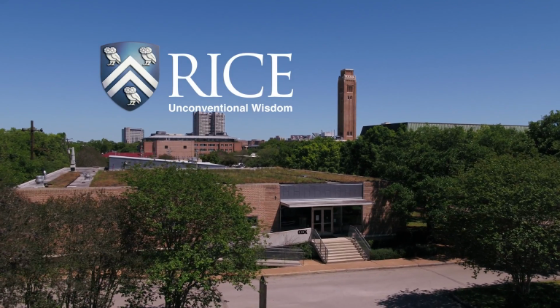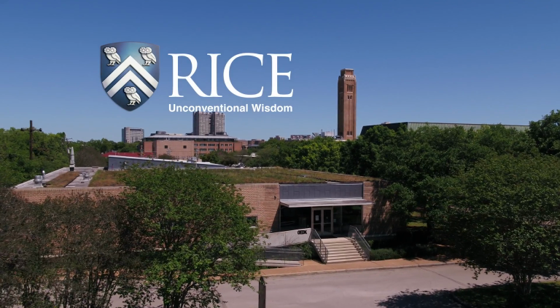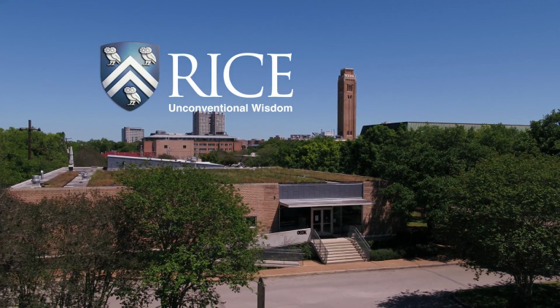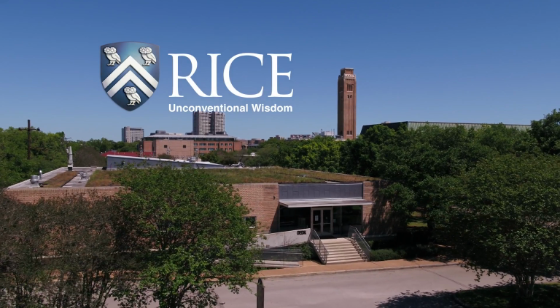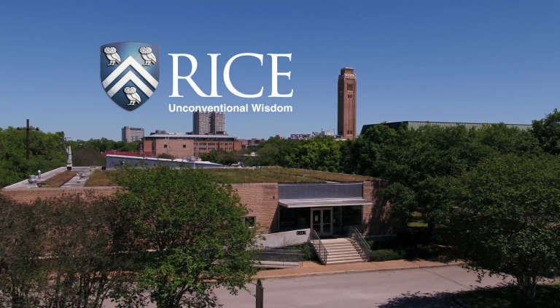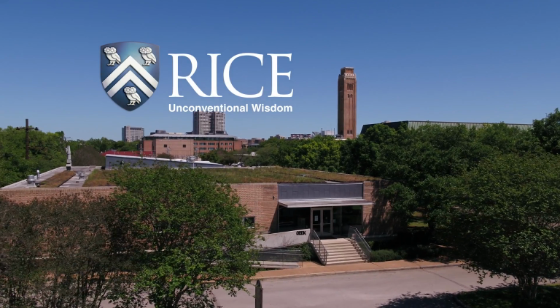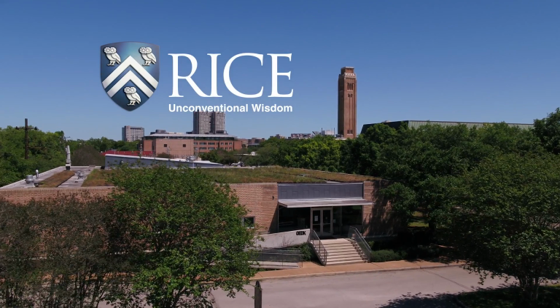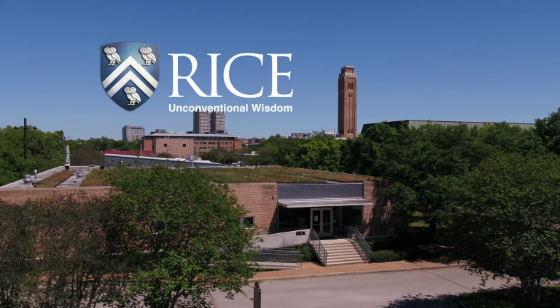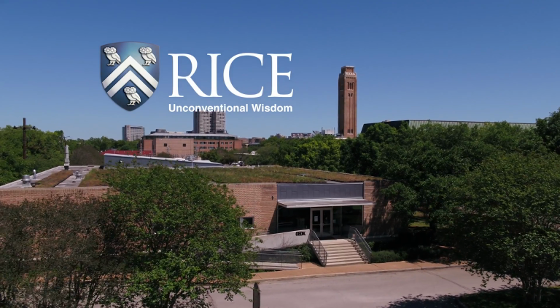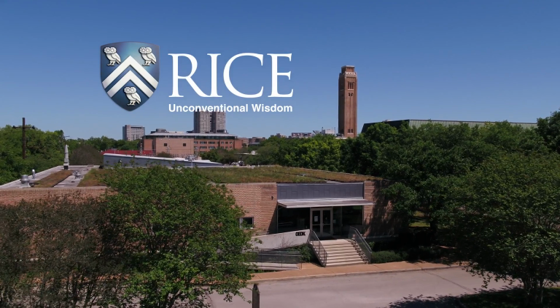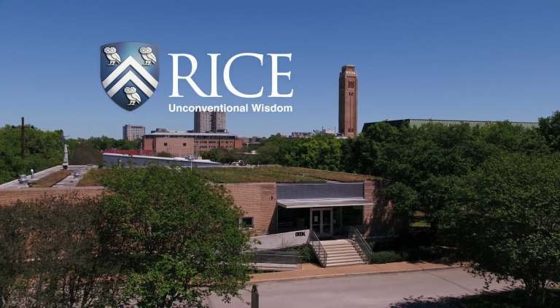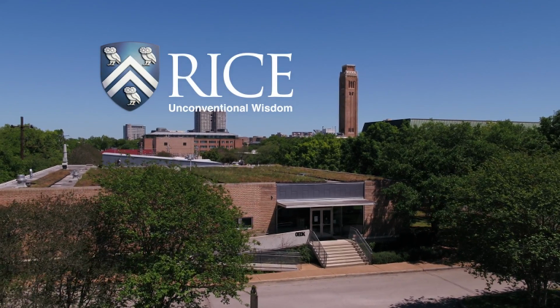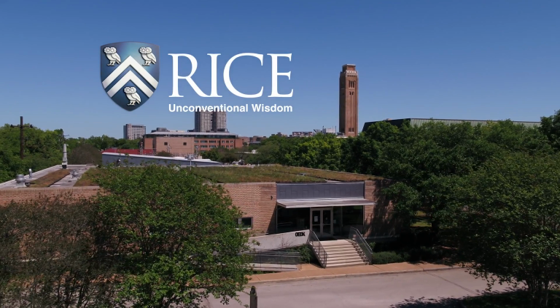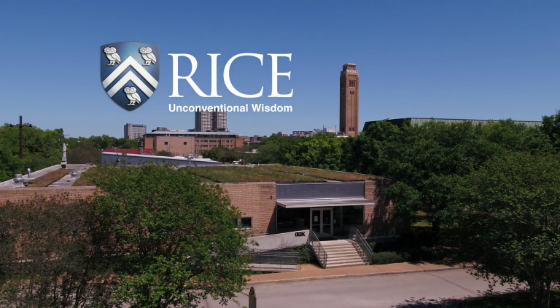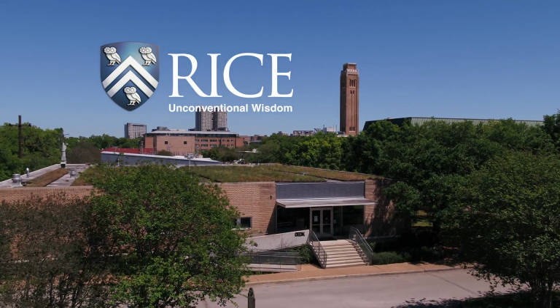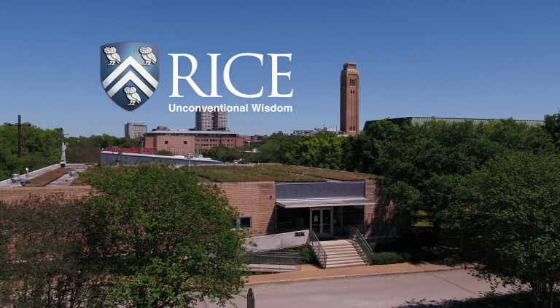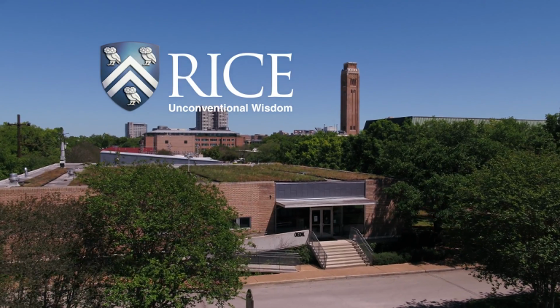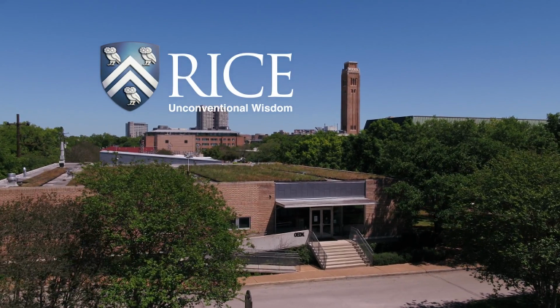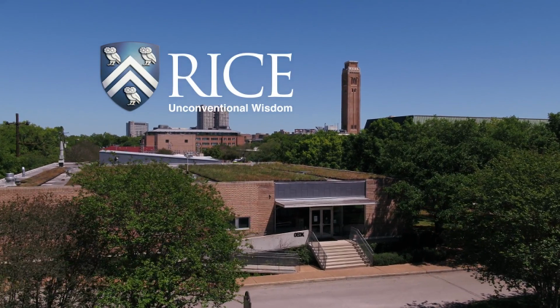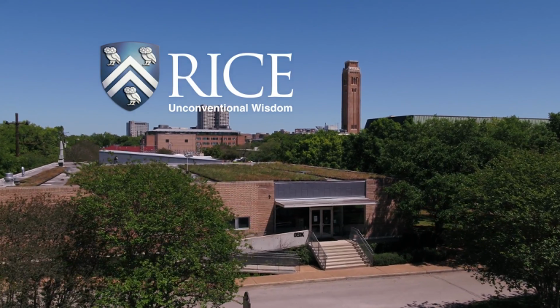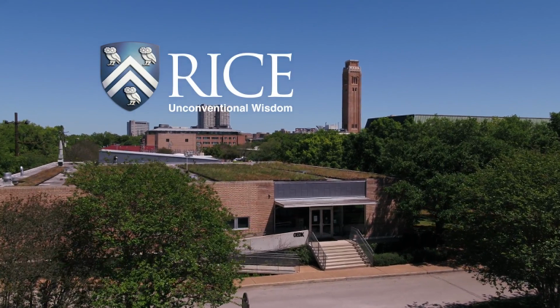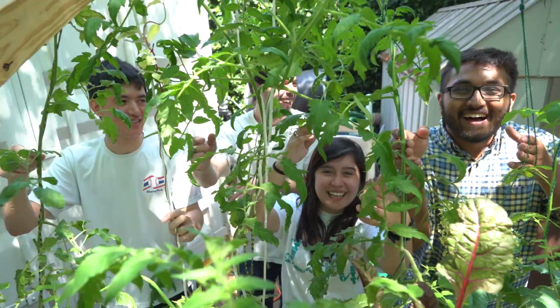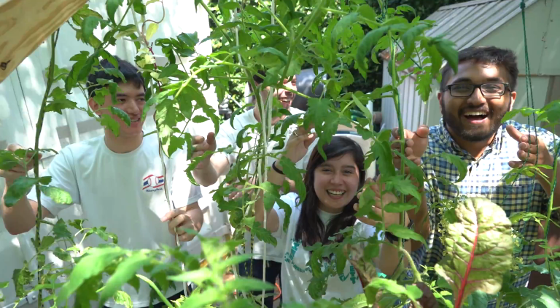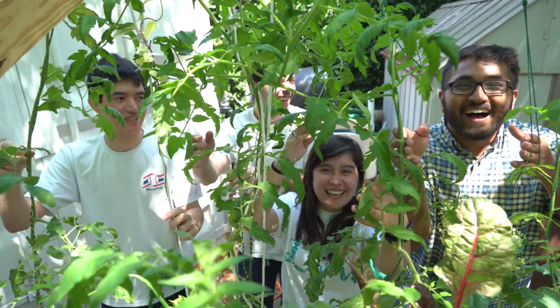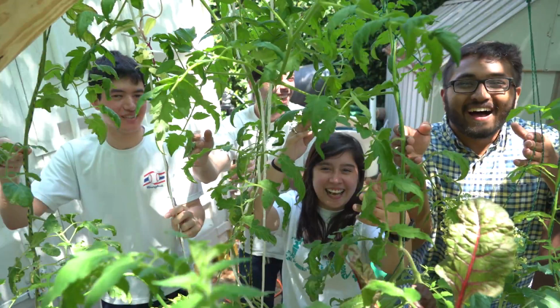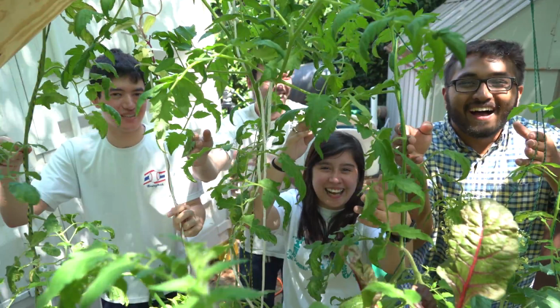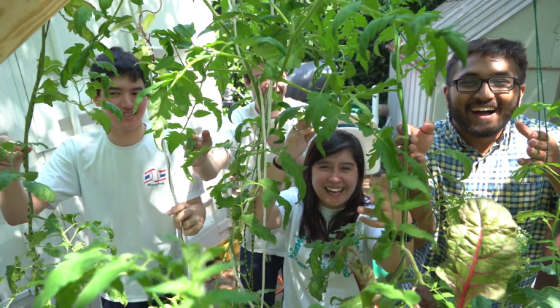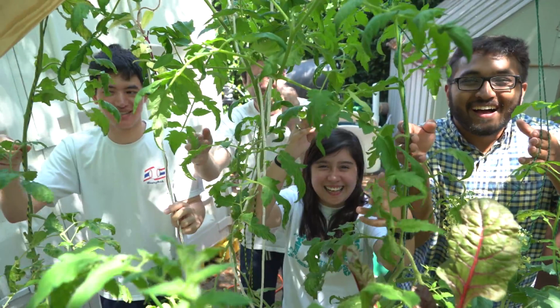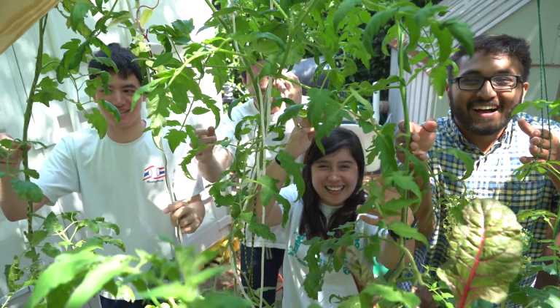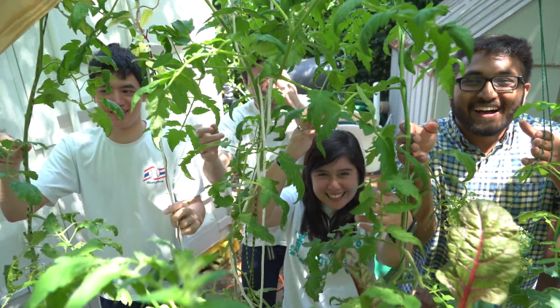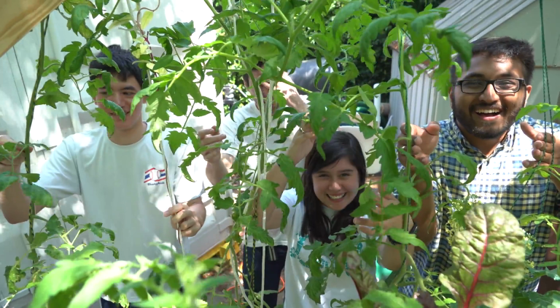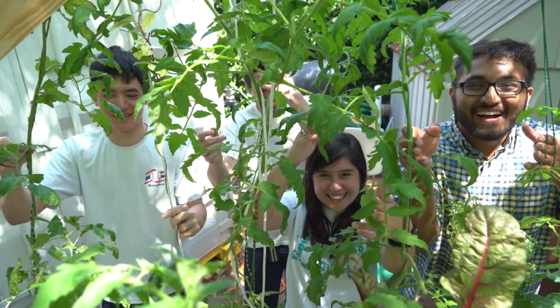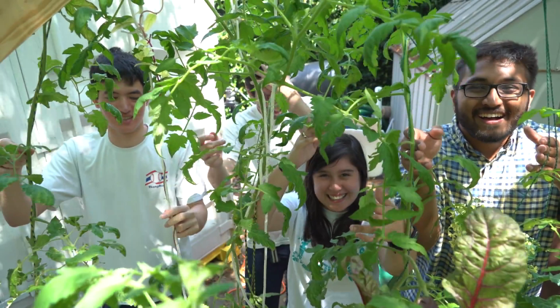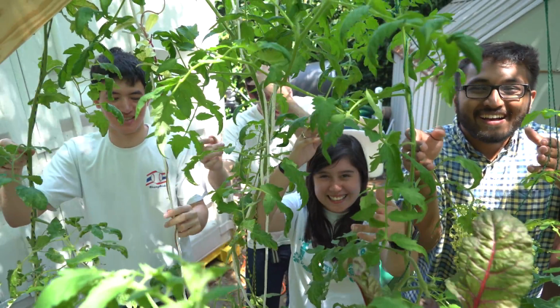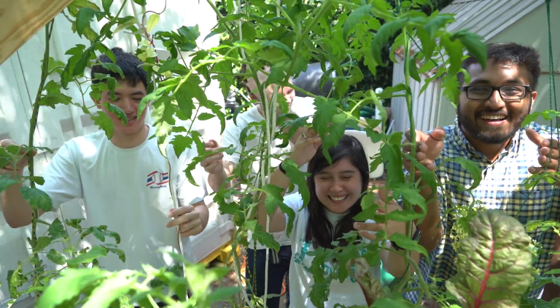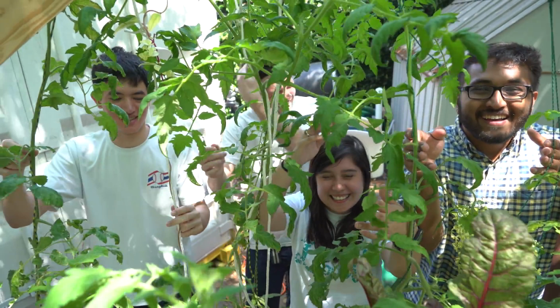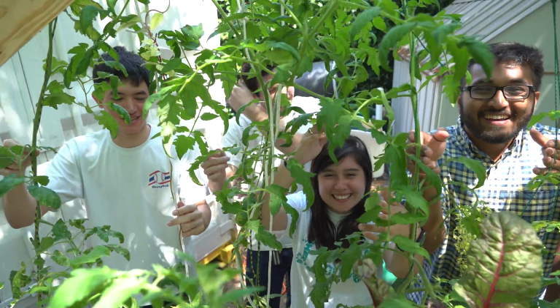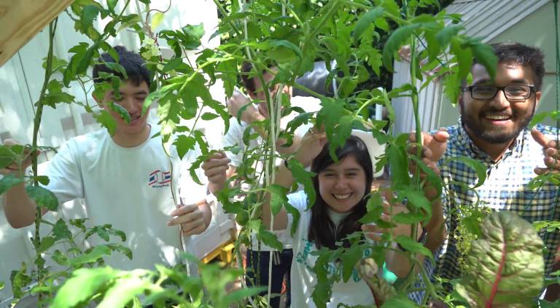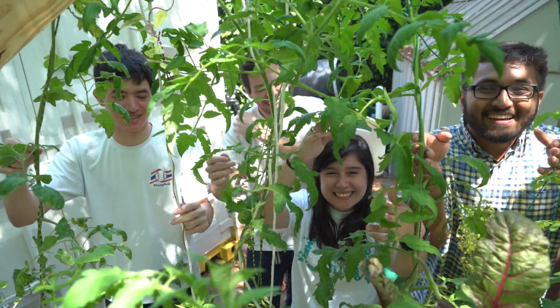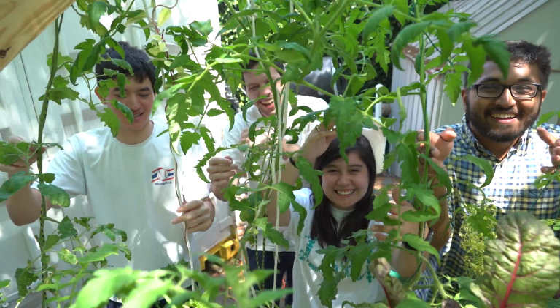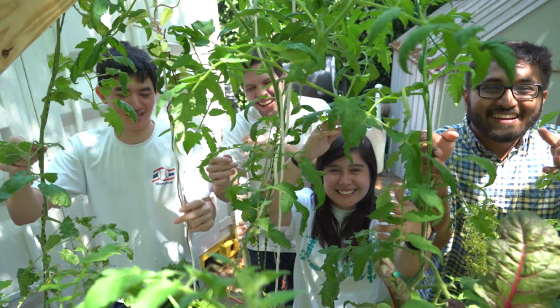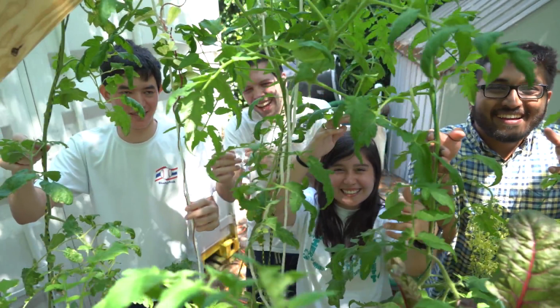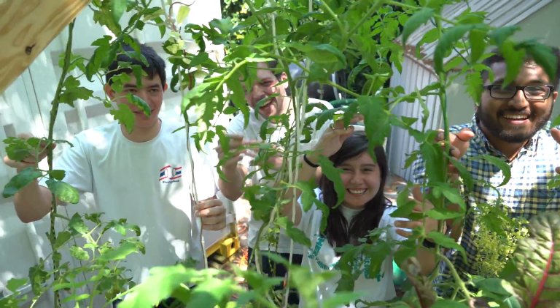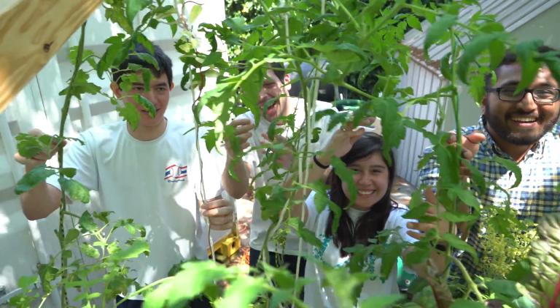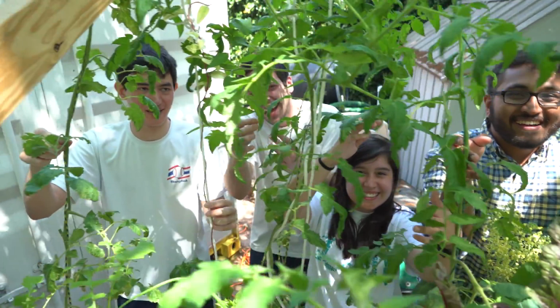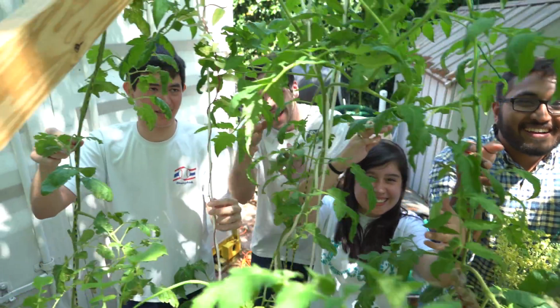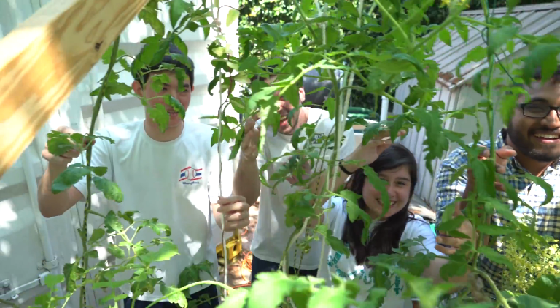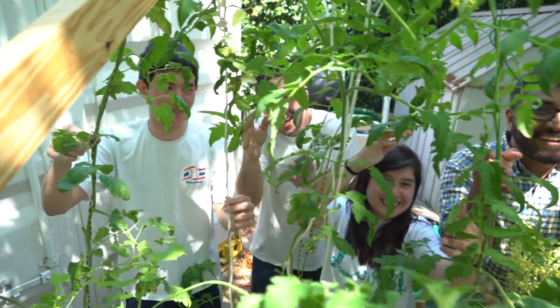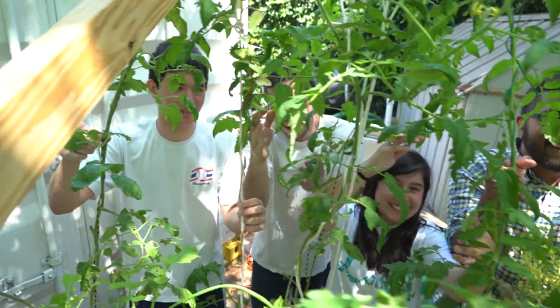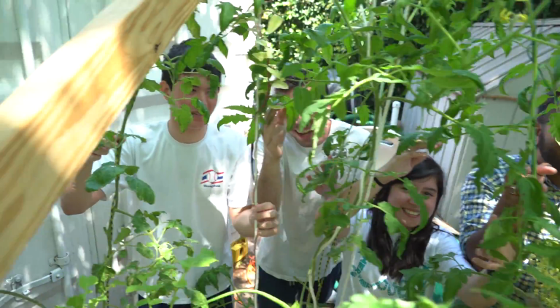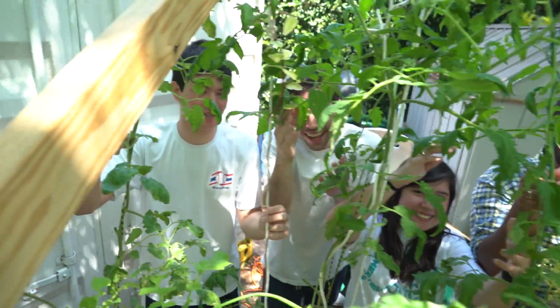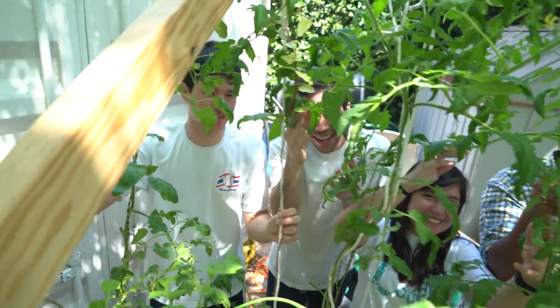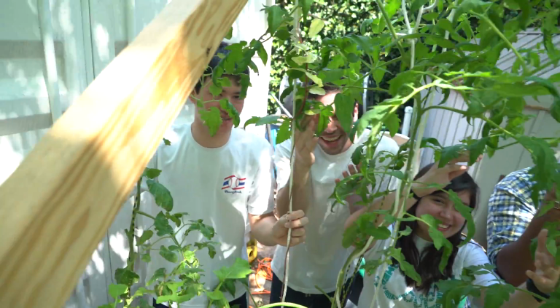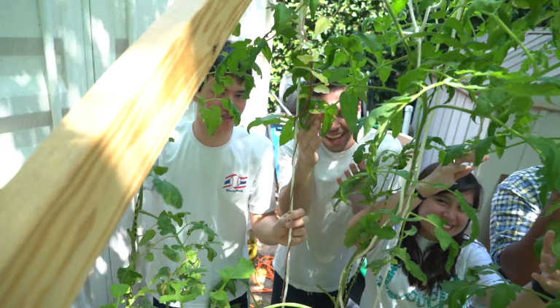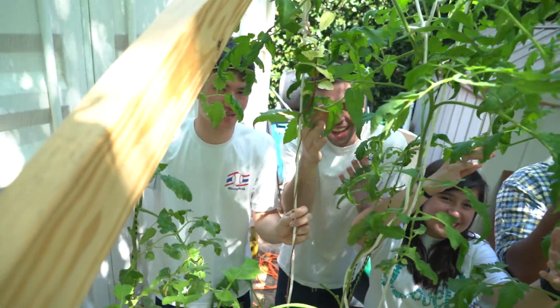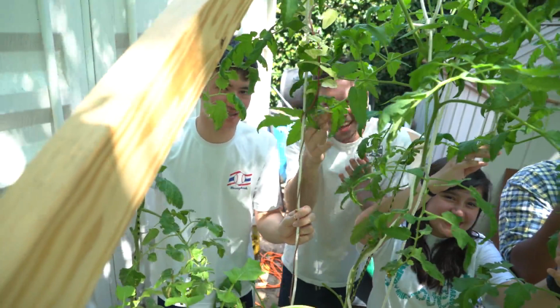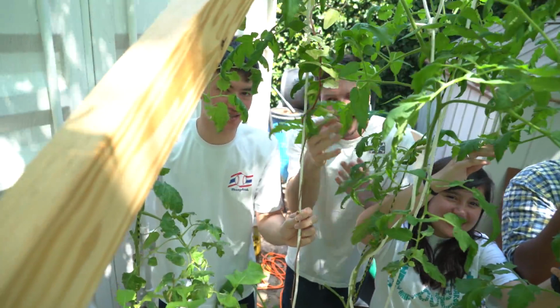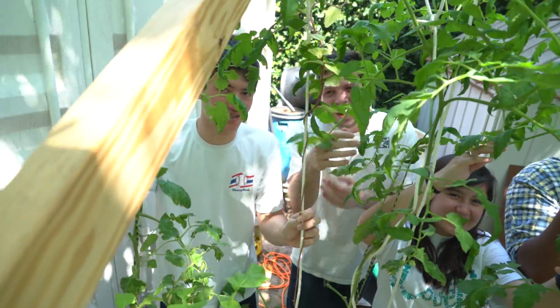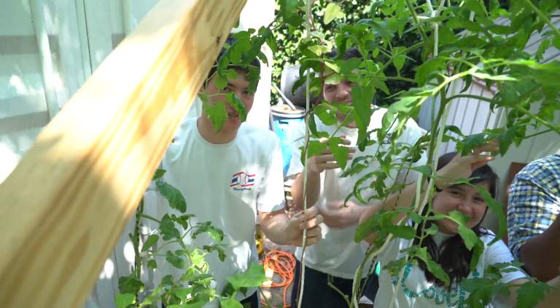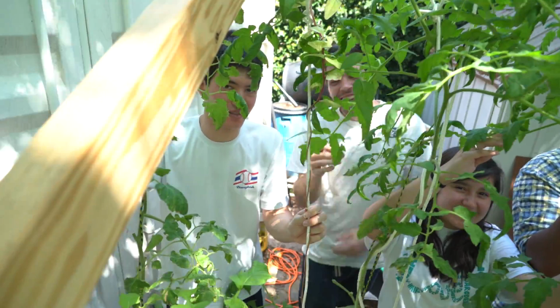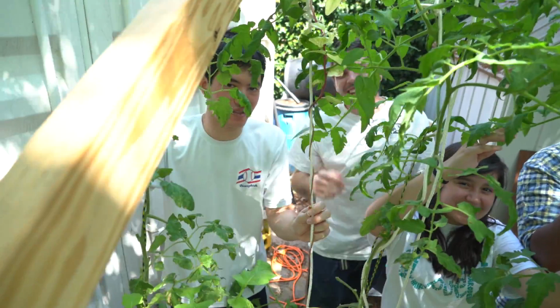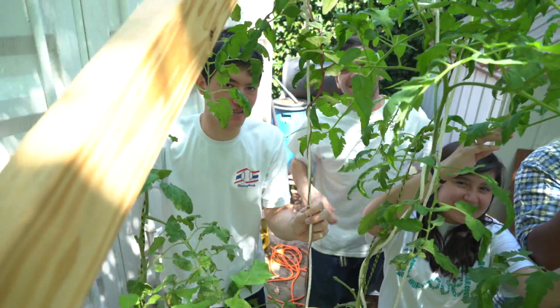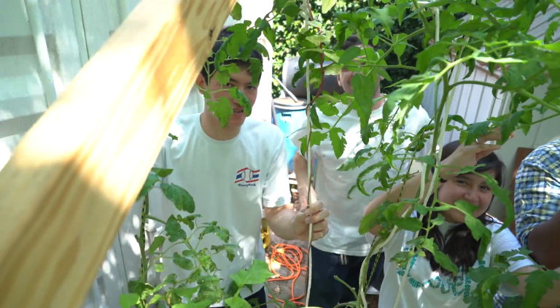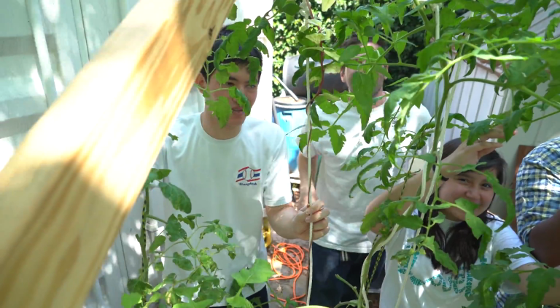We are outside the design kitchen. This is our prototype — Lettuce Turnip the Beets' first original prototype.